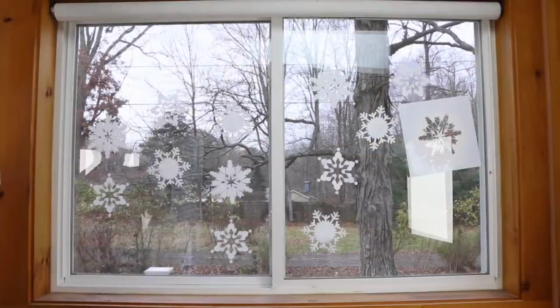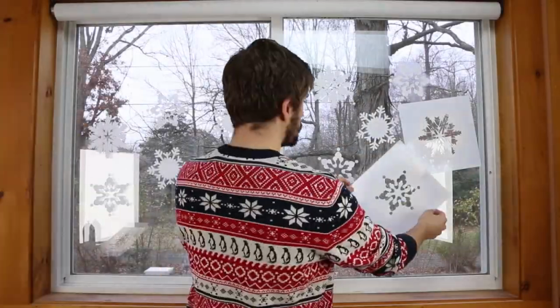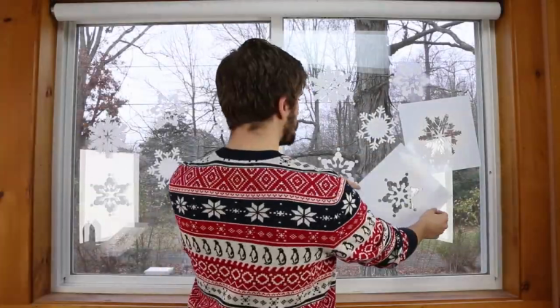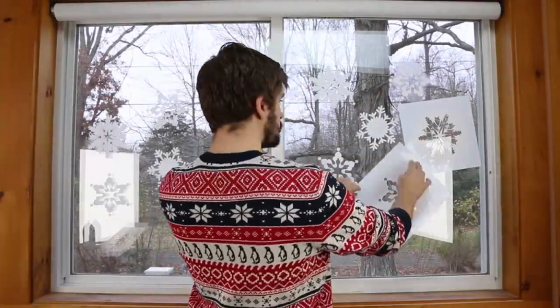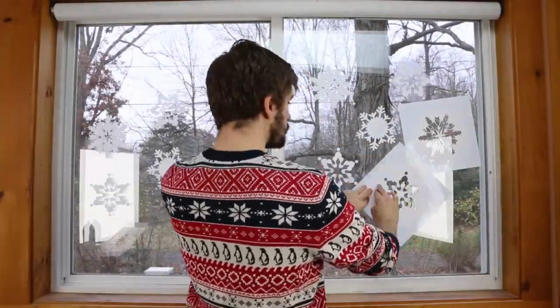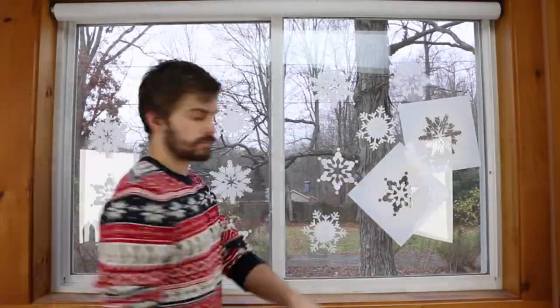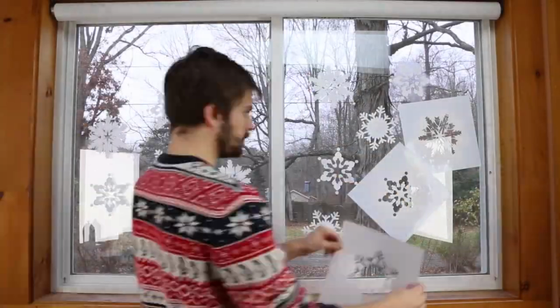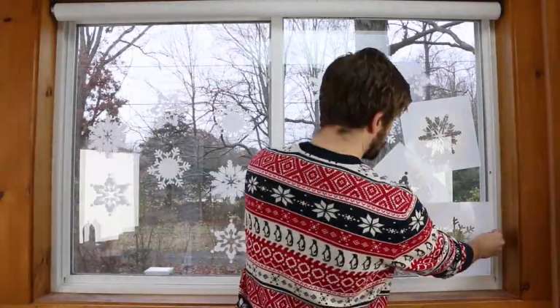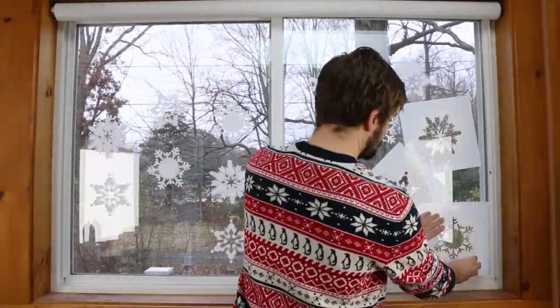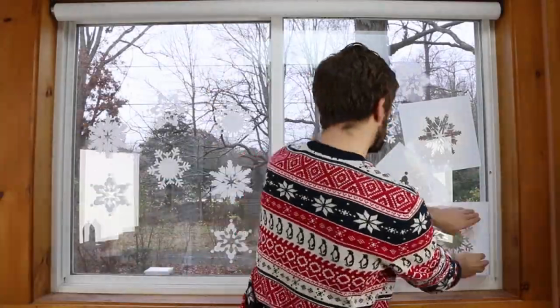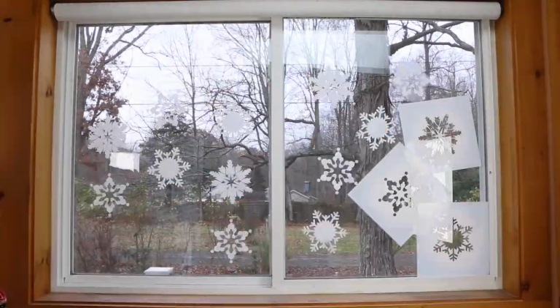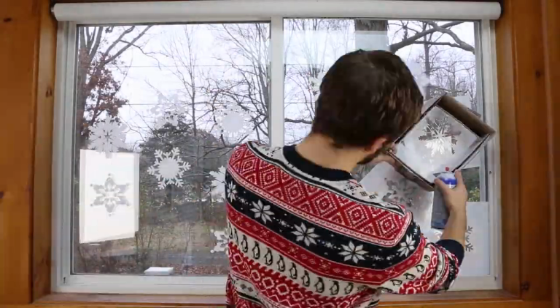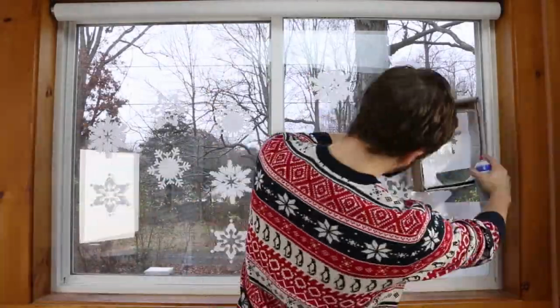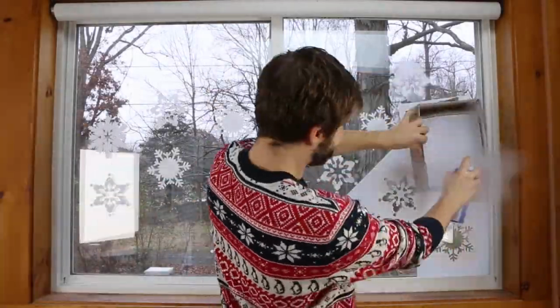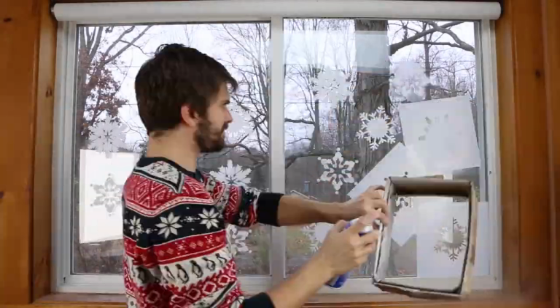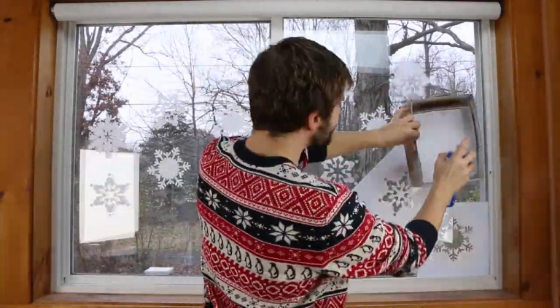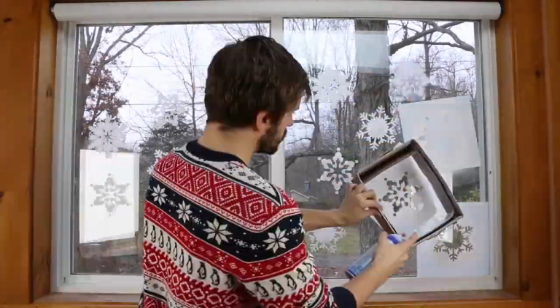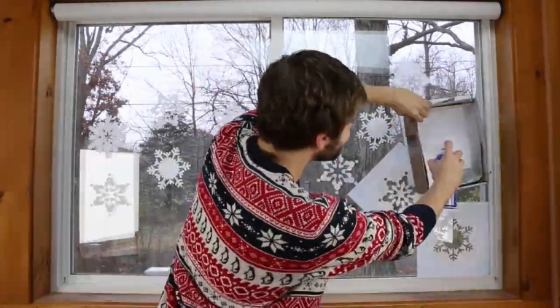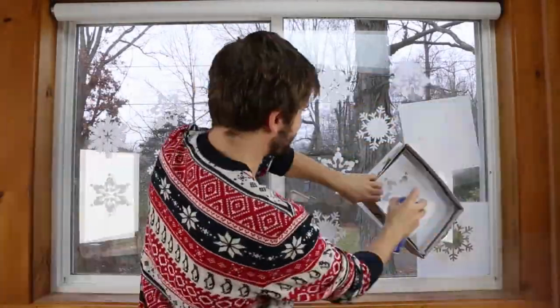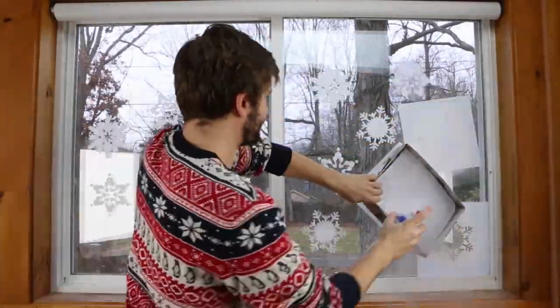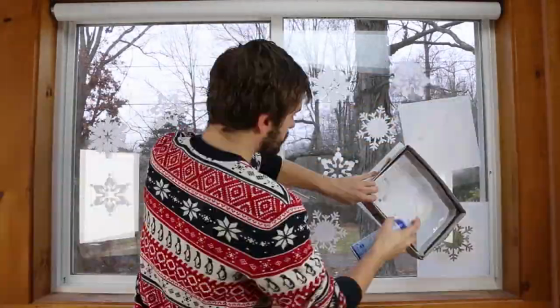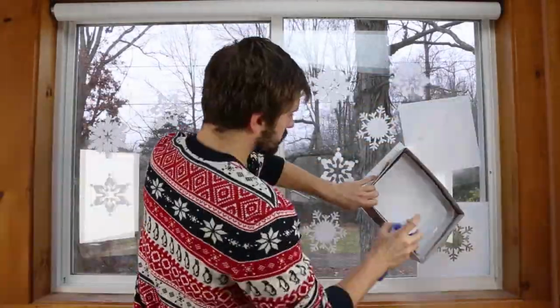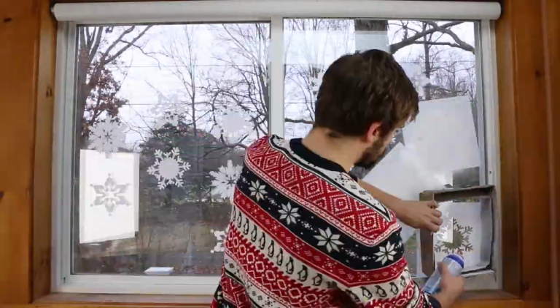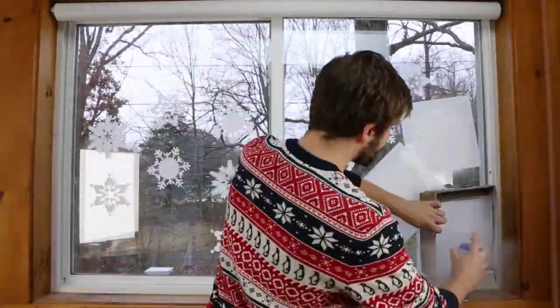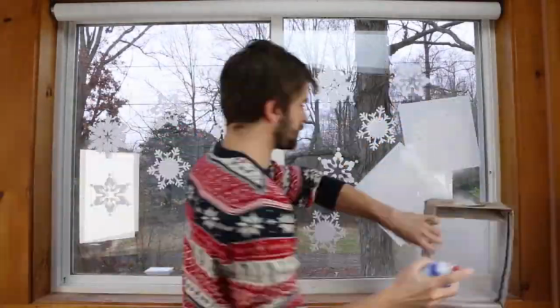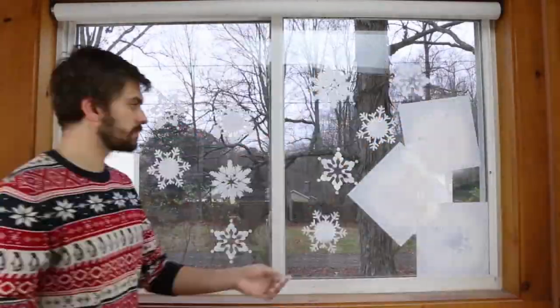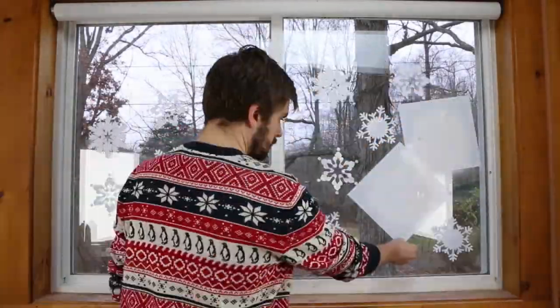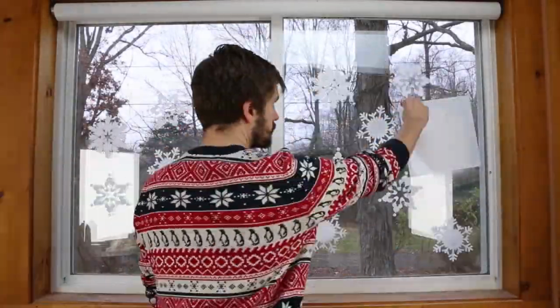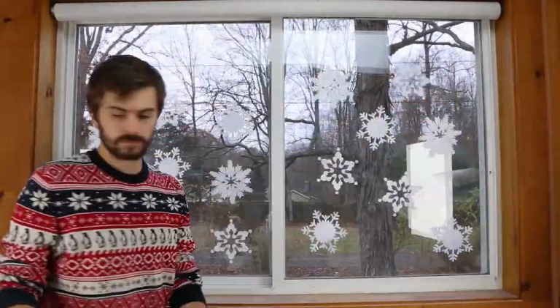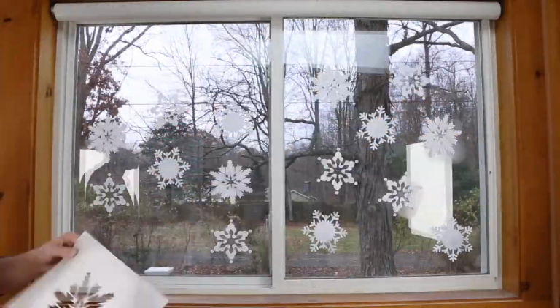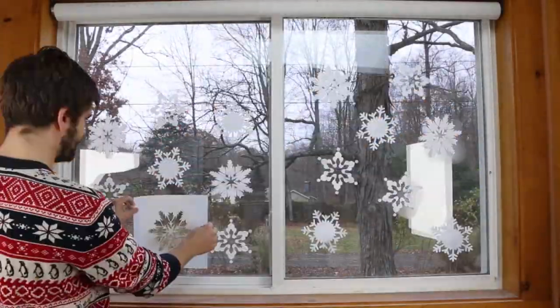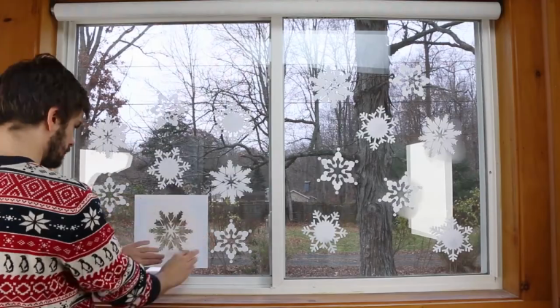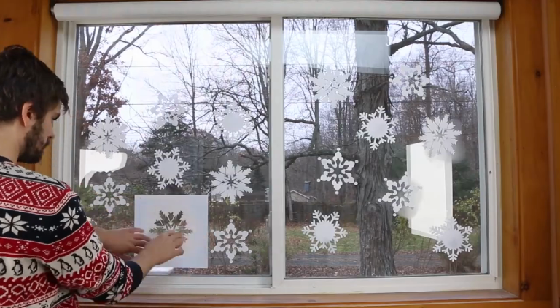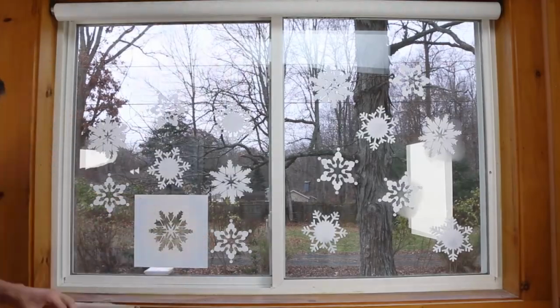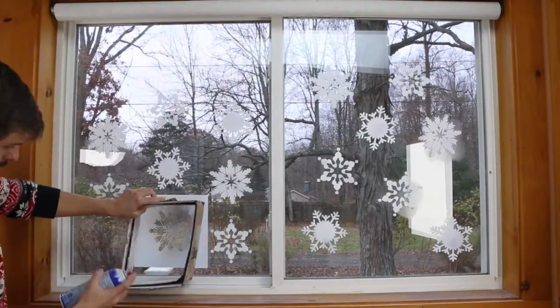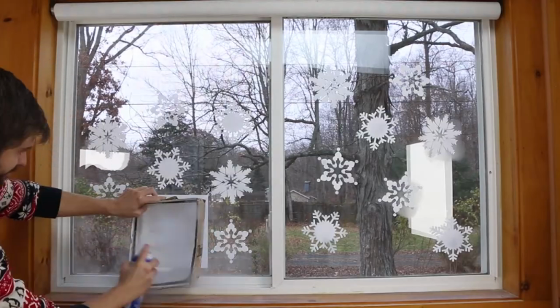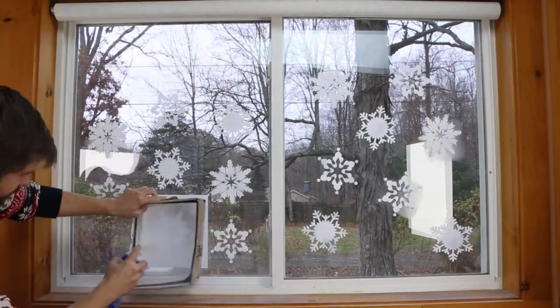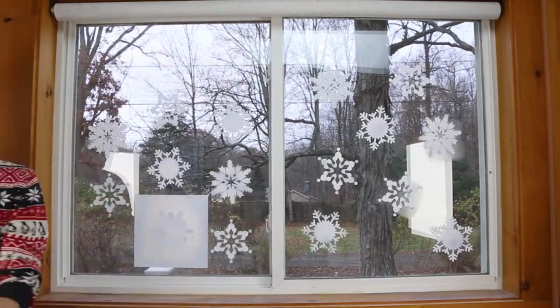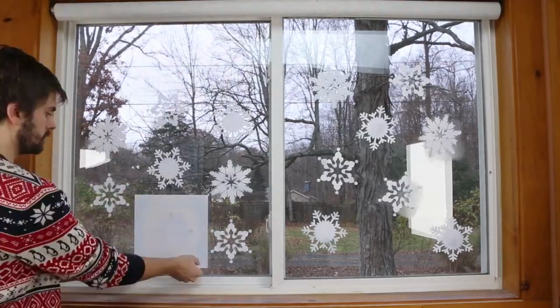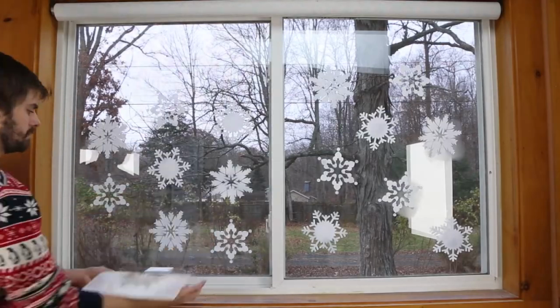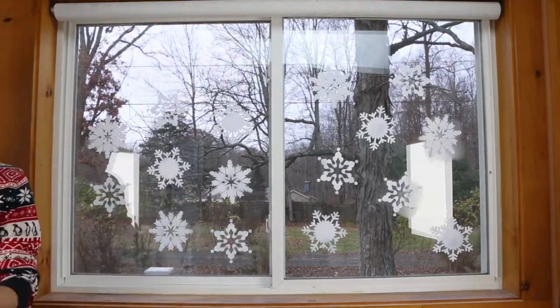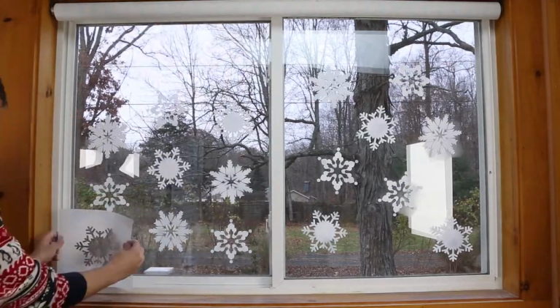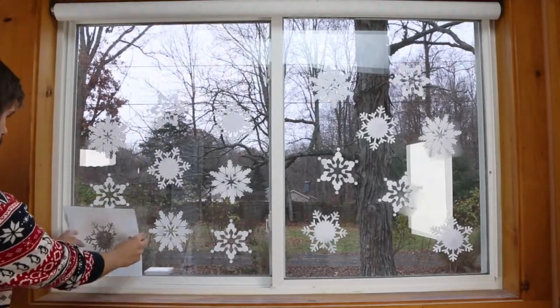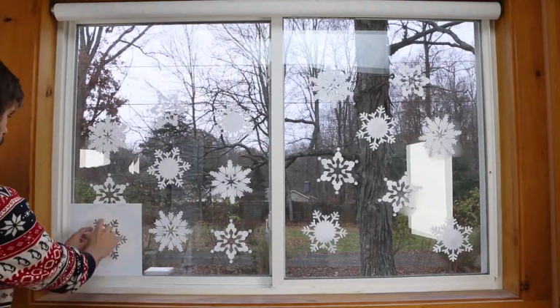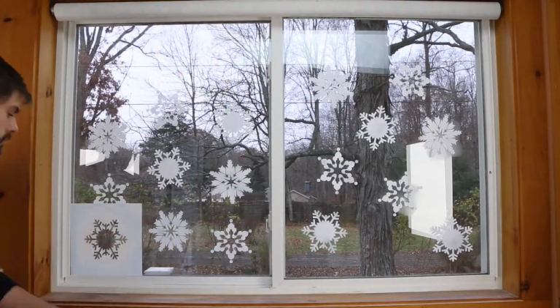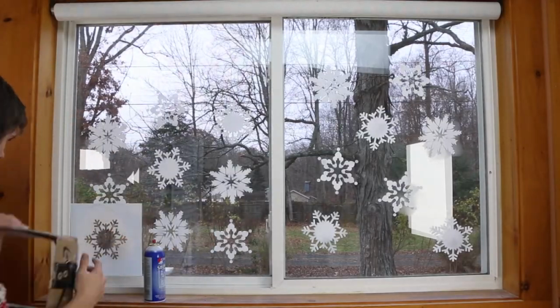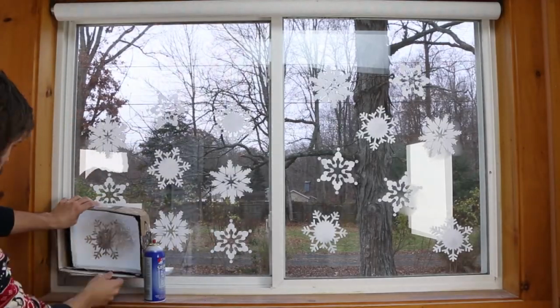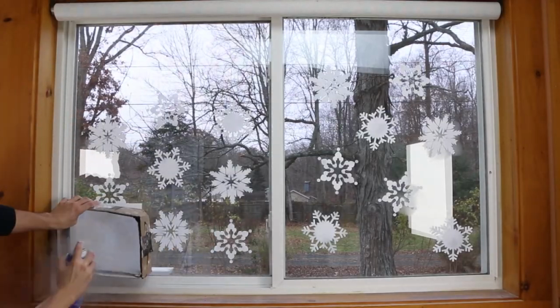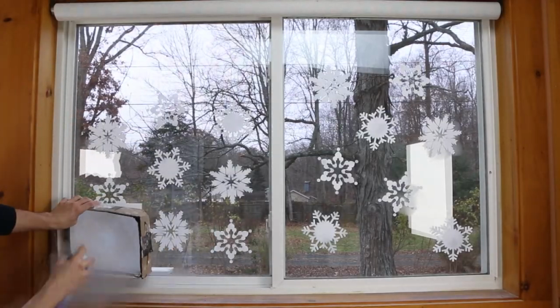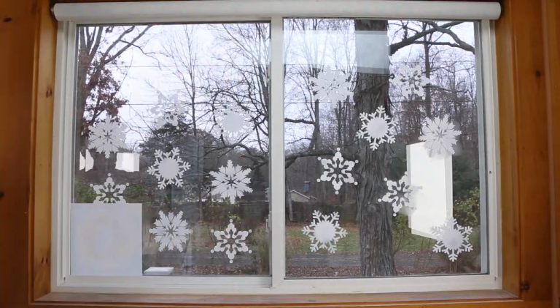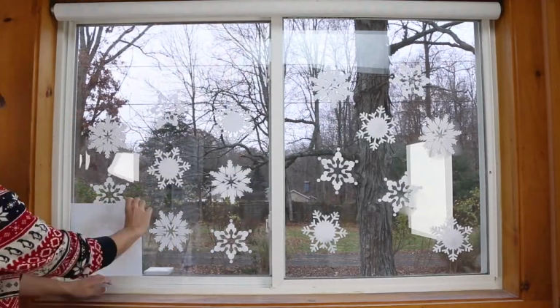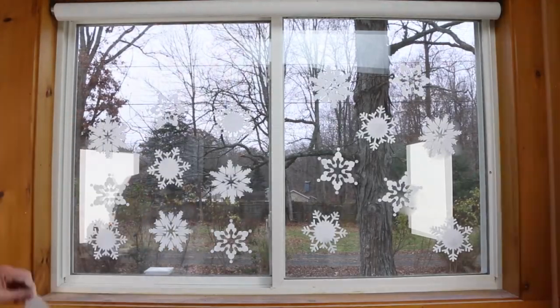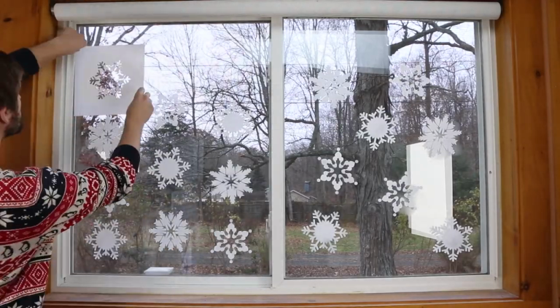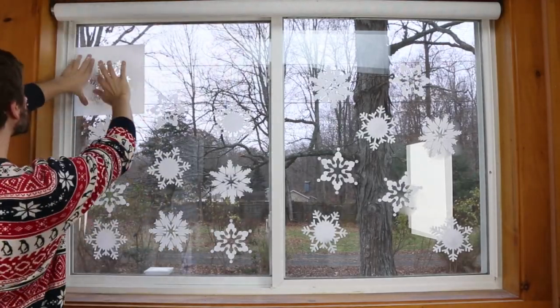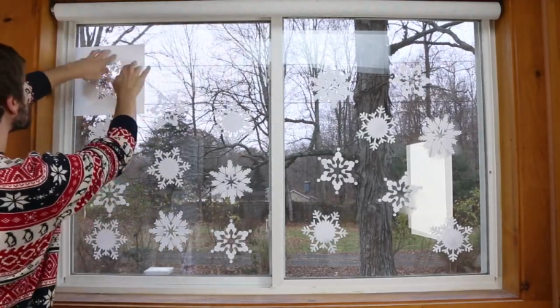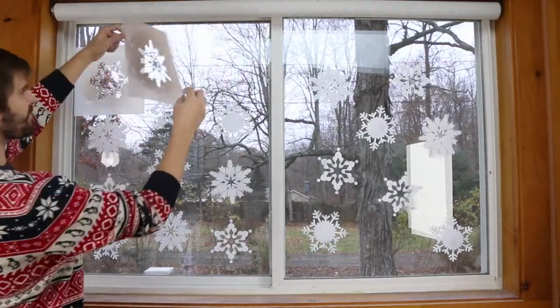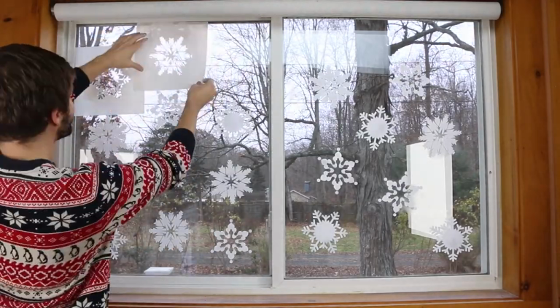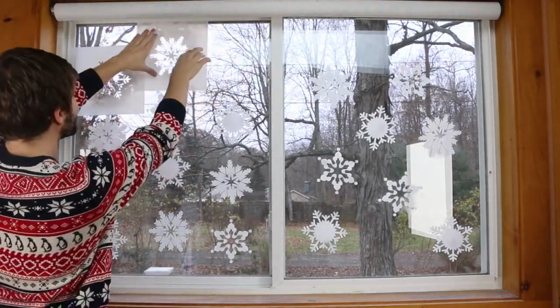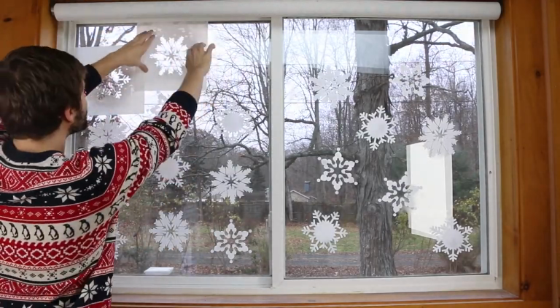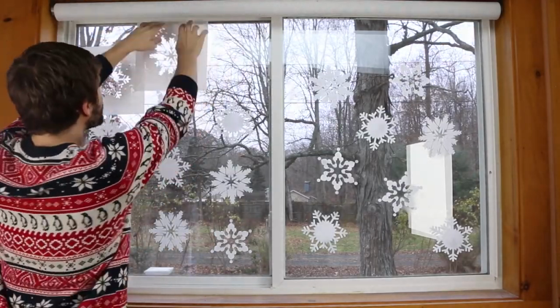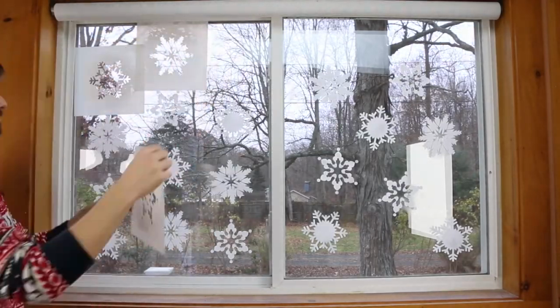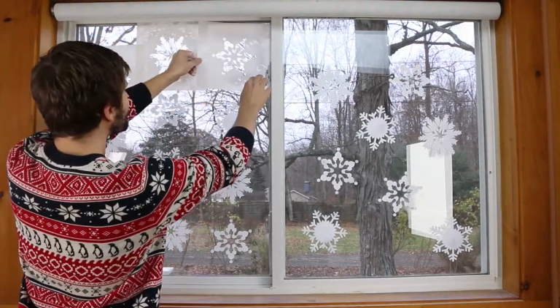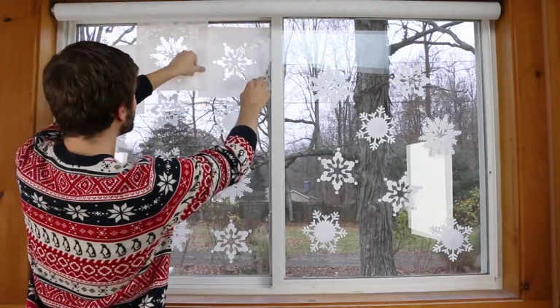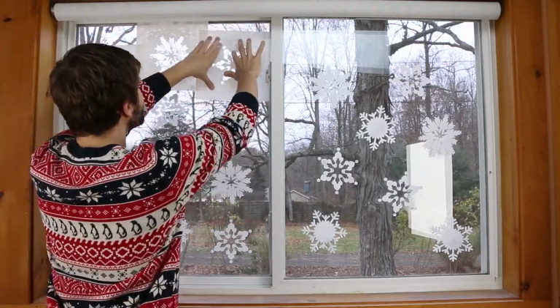Repeat the process for each snowflake until your surface is covered. The Santa Snow Spray works on windows, mirrors, and any glass surfaces.